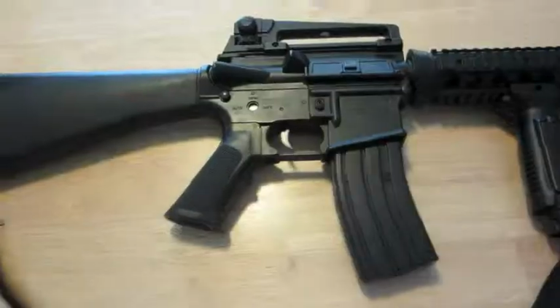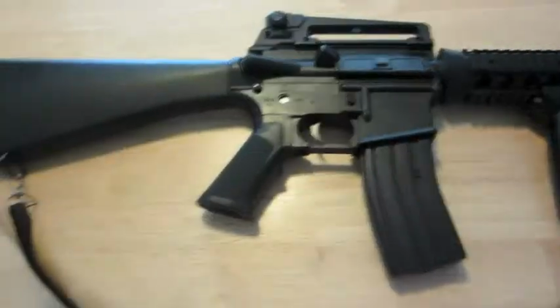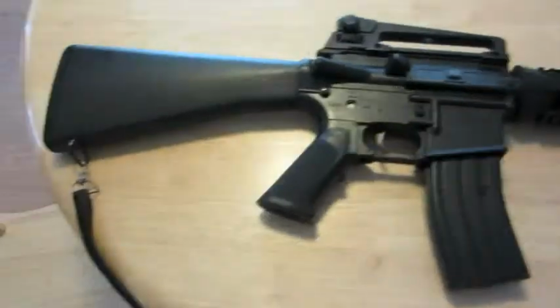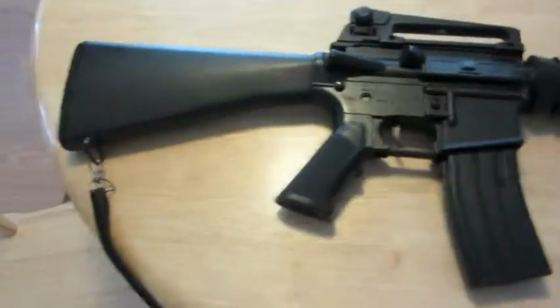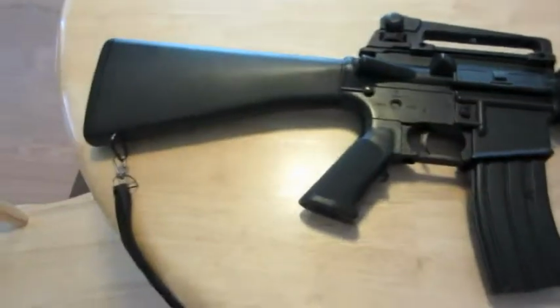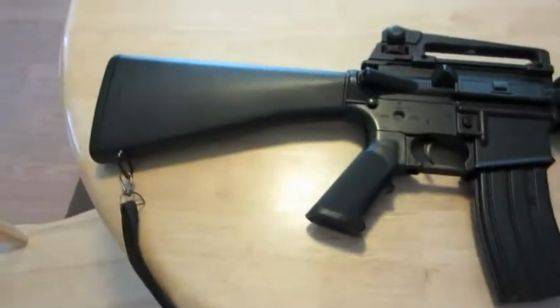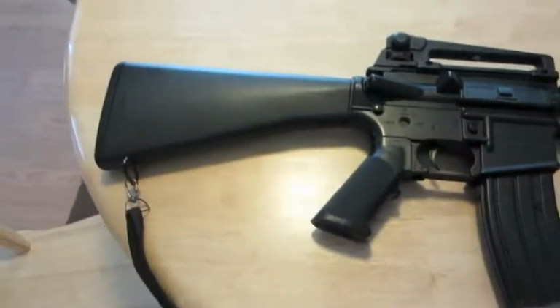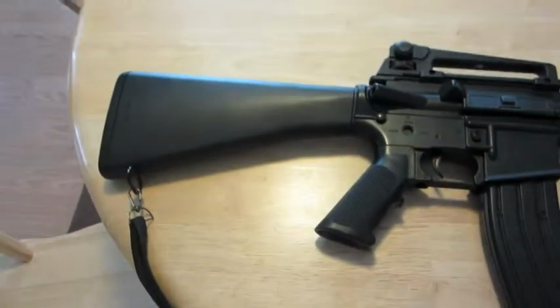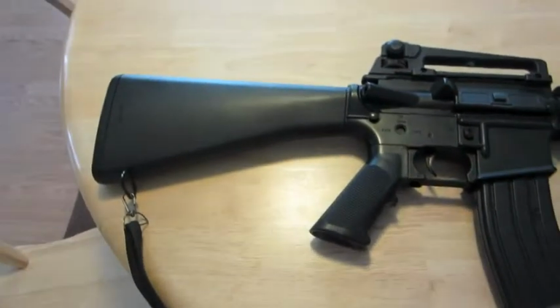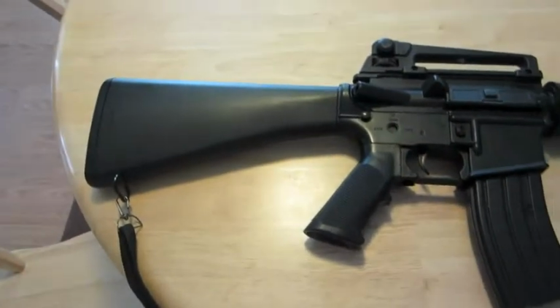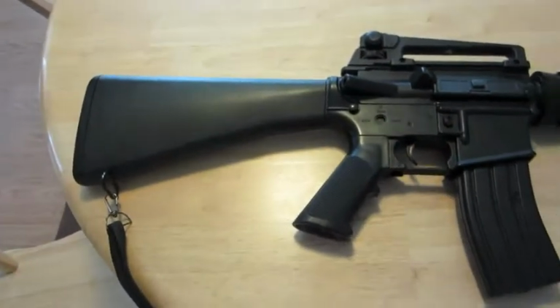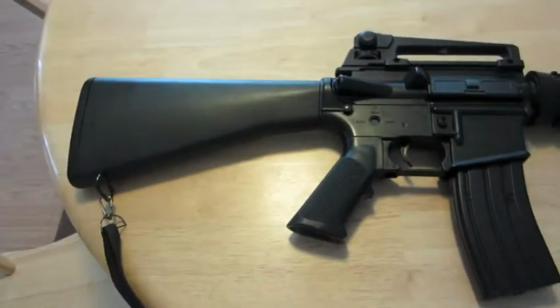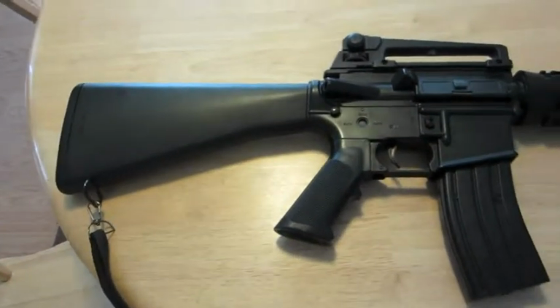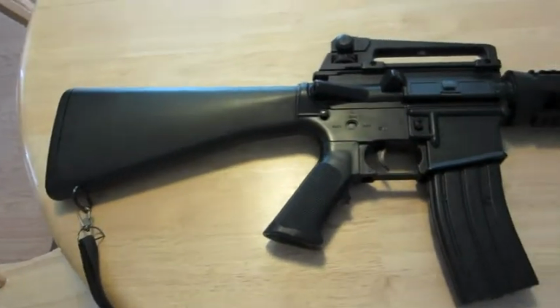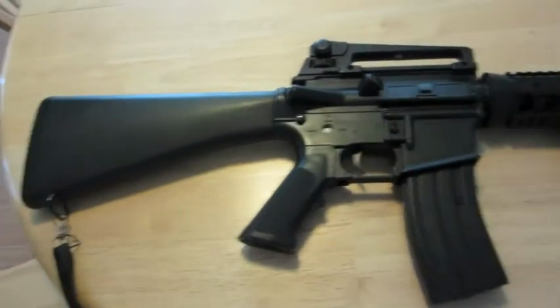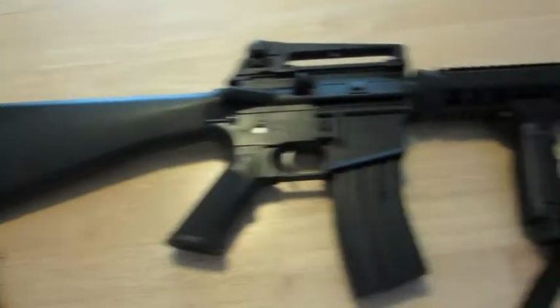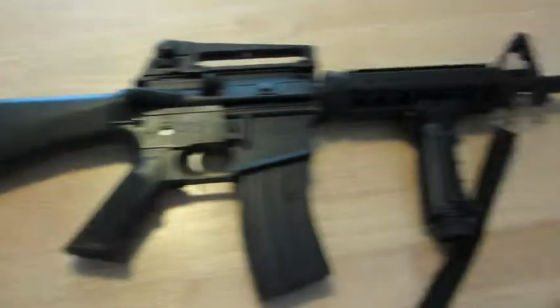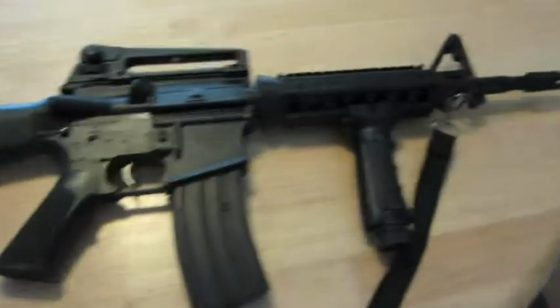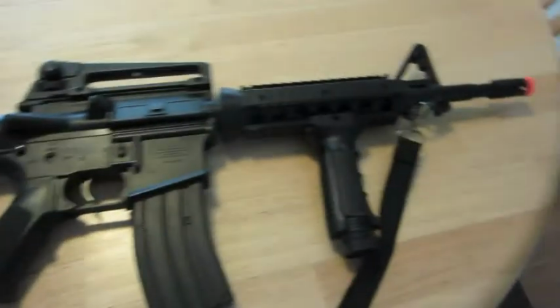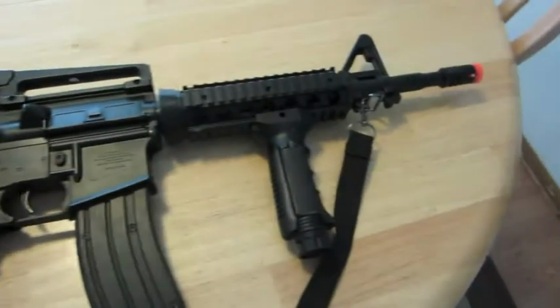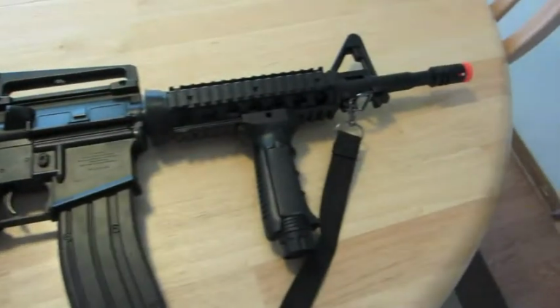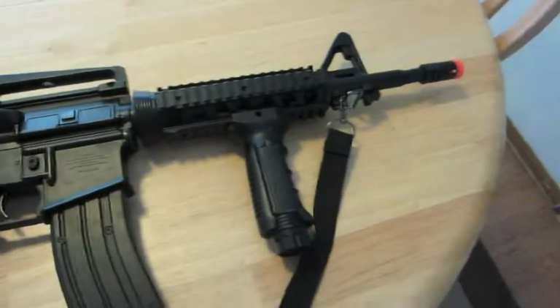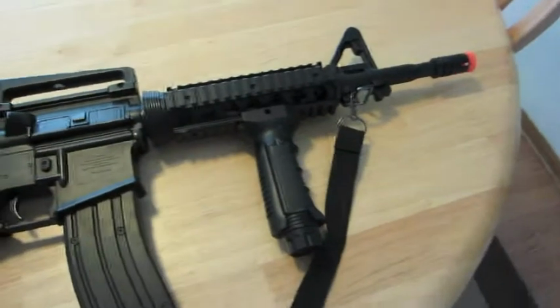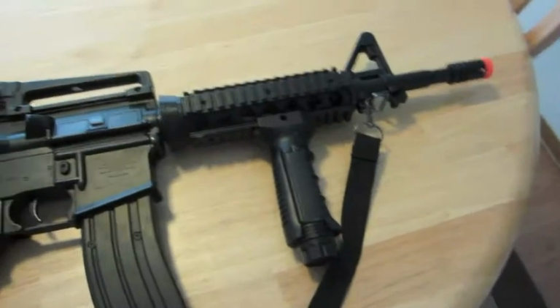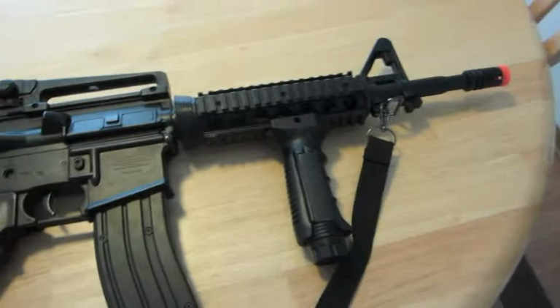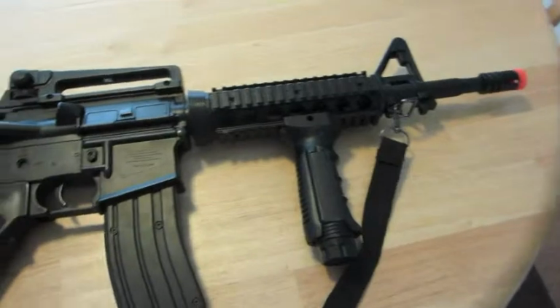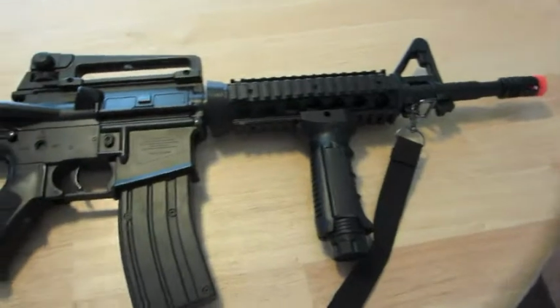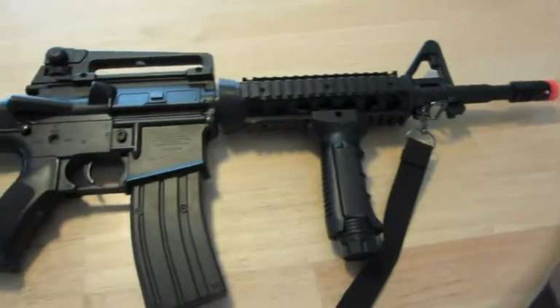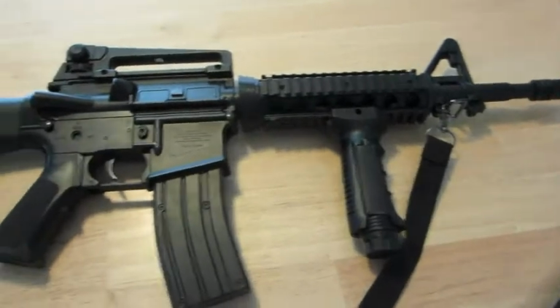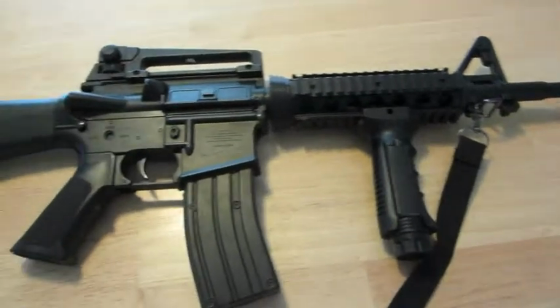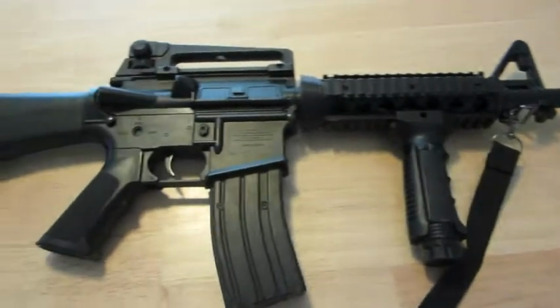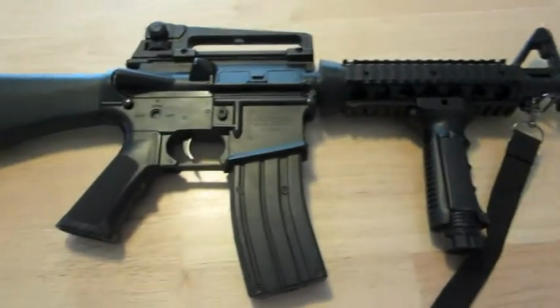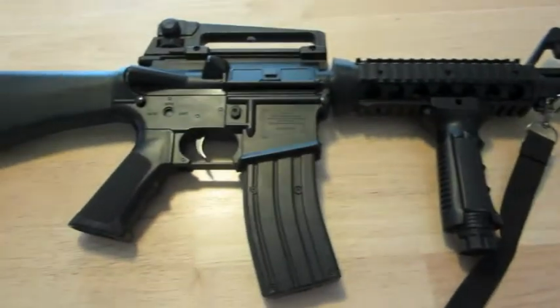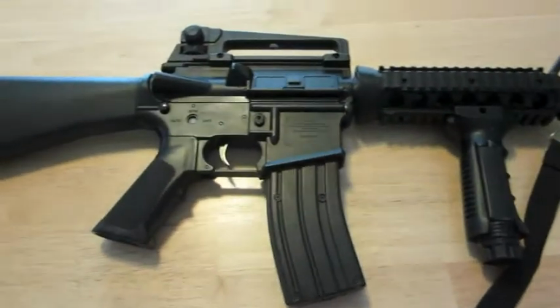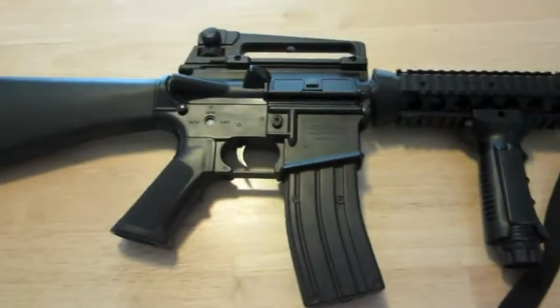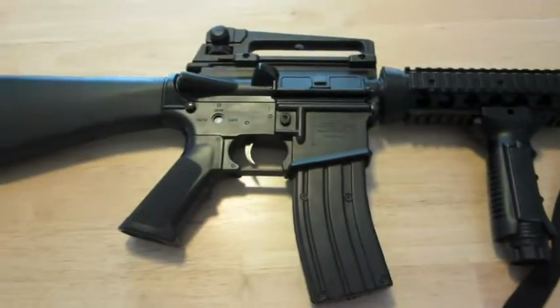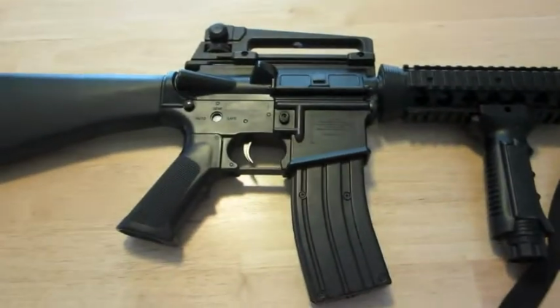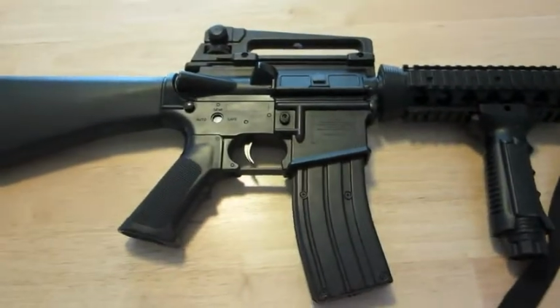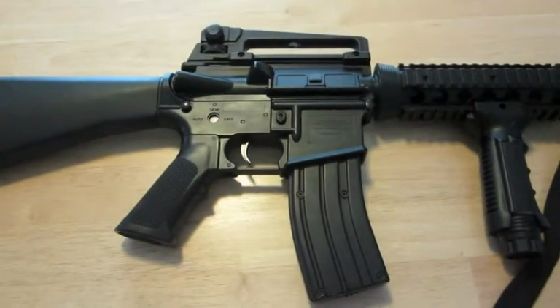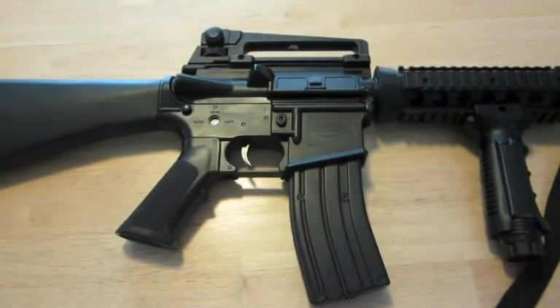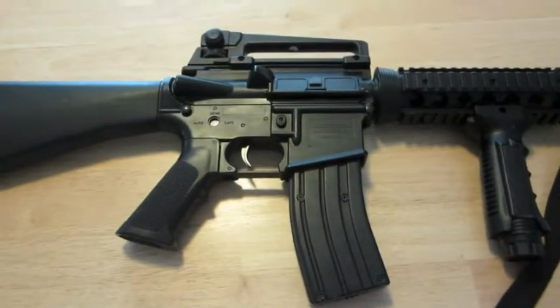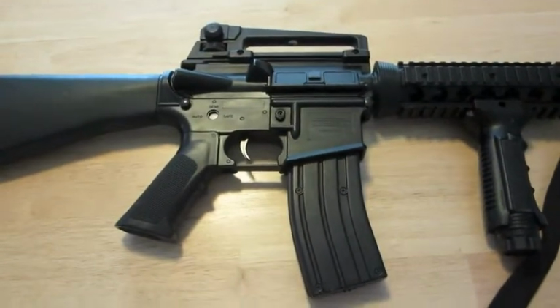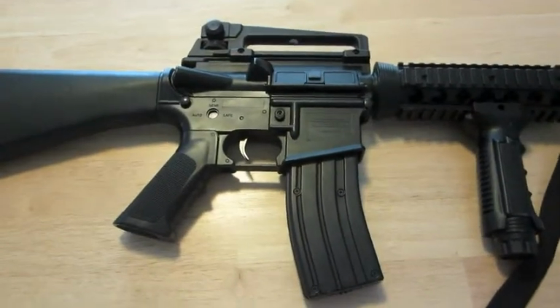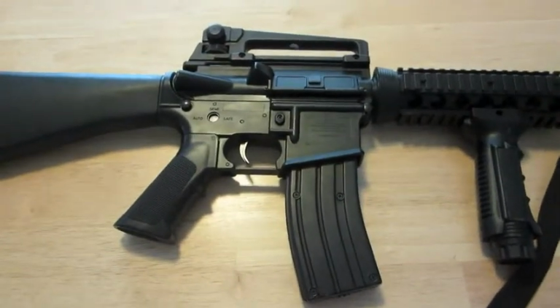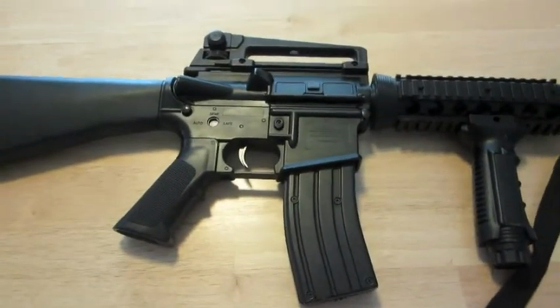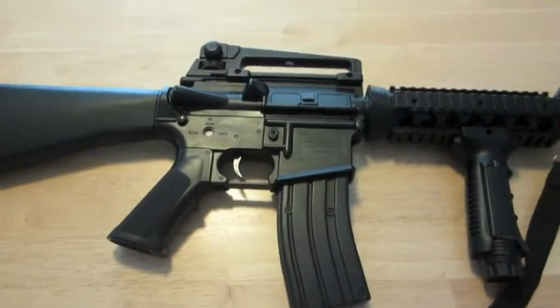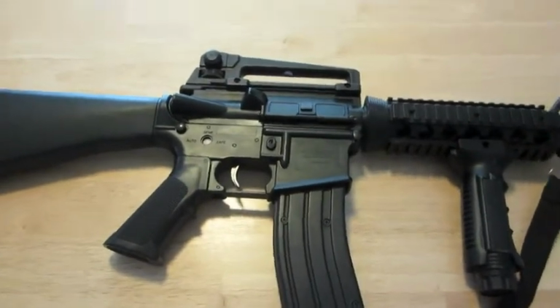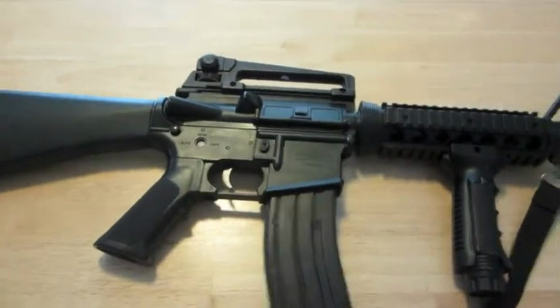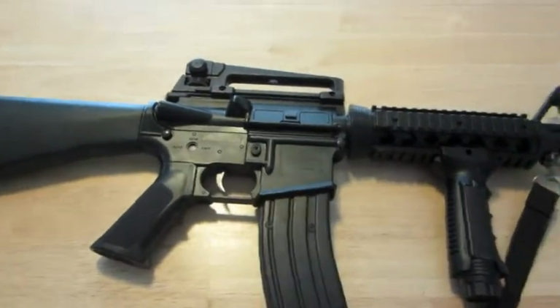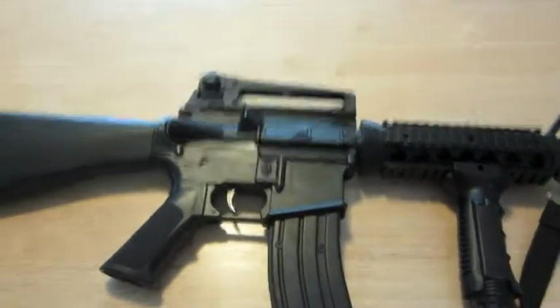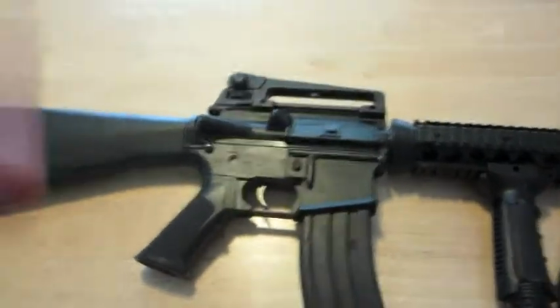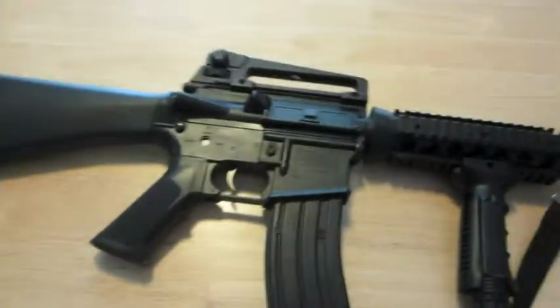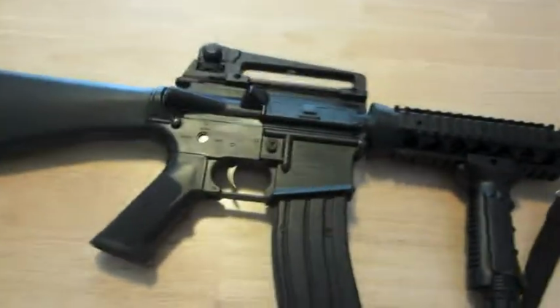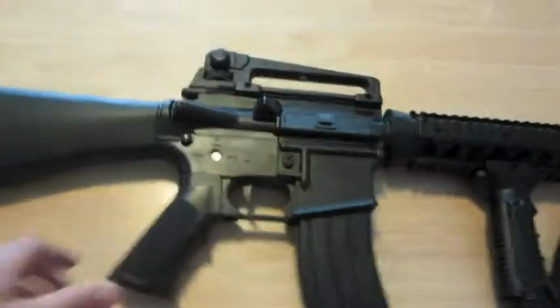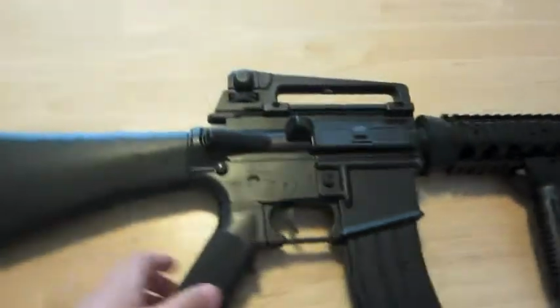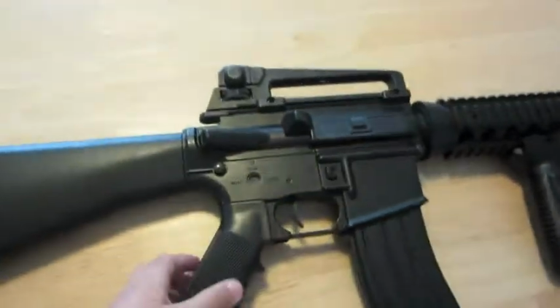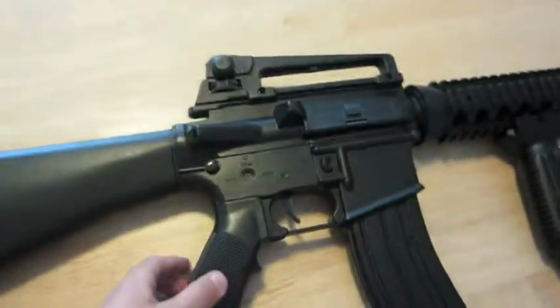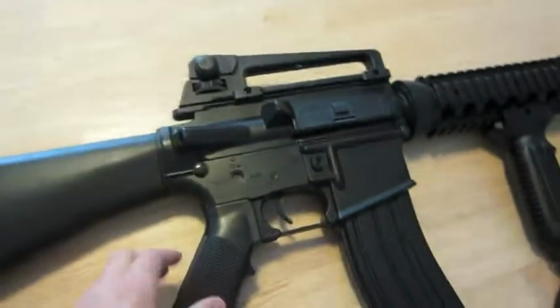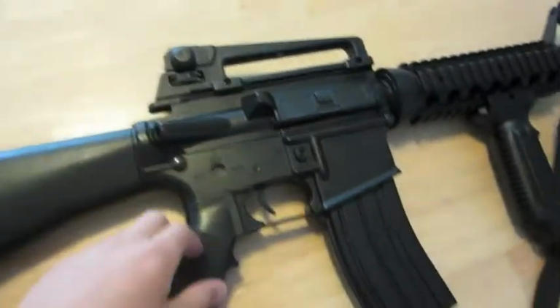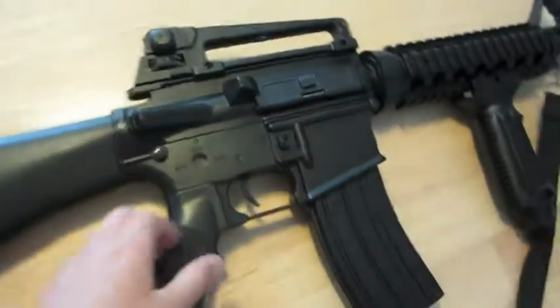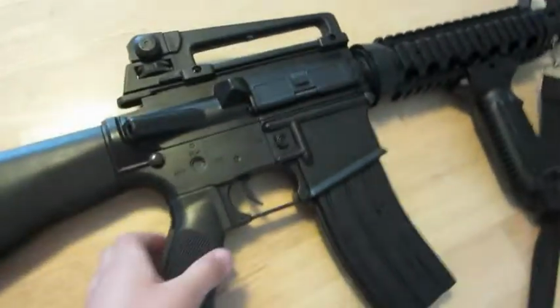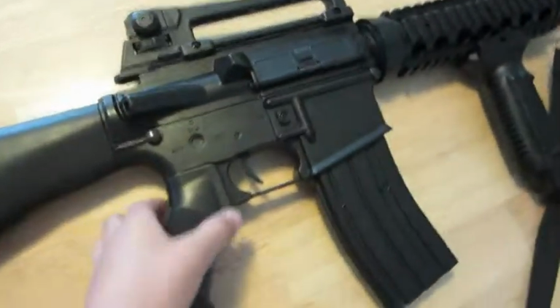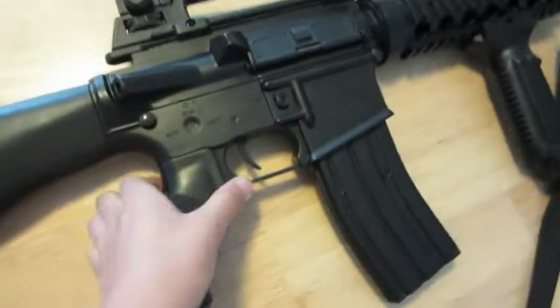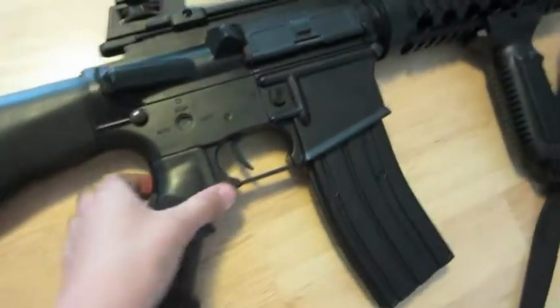If you carefully followed all the steps then your Nerf gun should look like this. I'm gonna go outside and shoot my new gun.